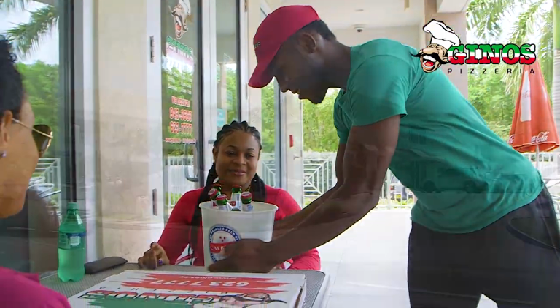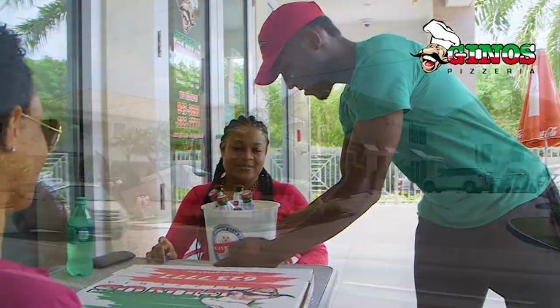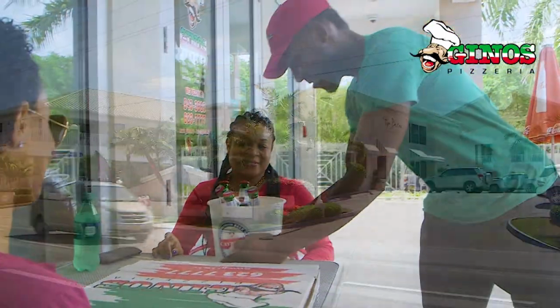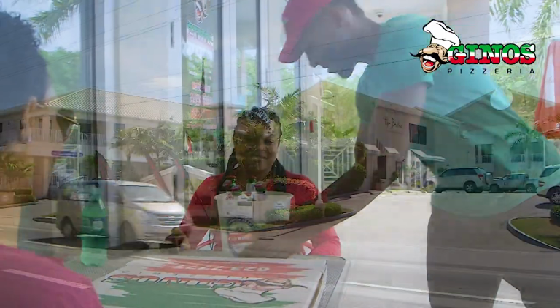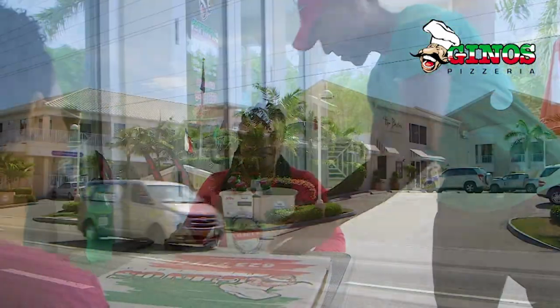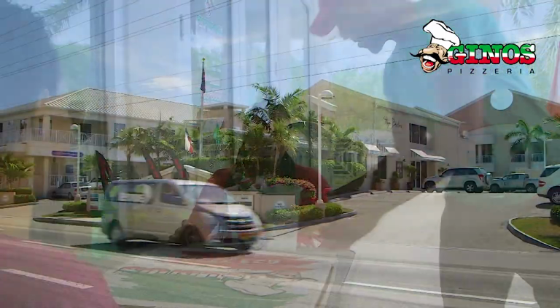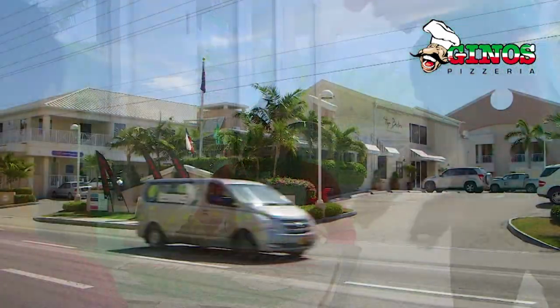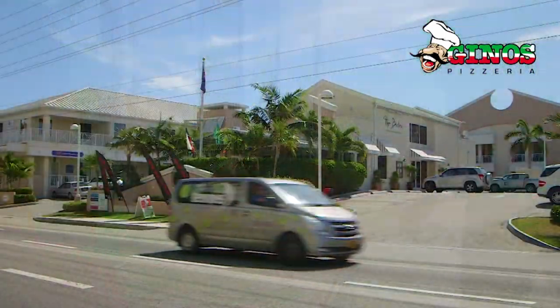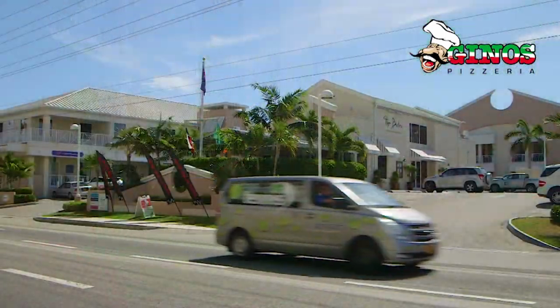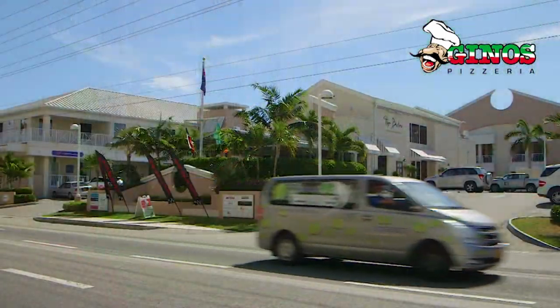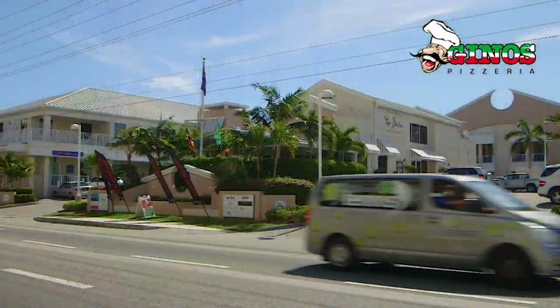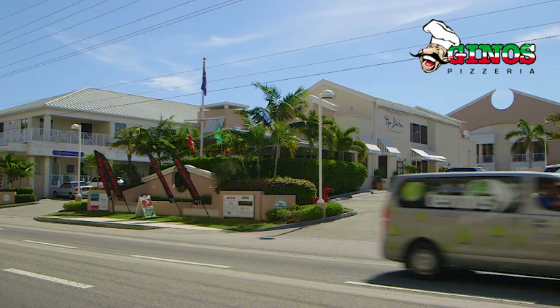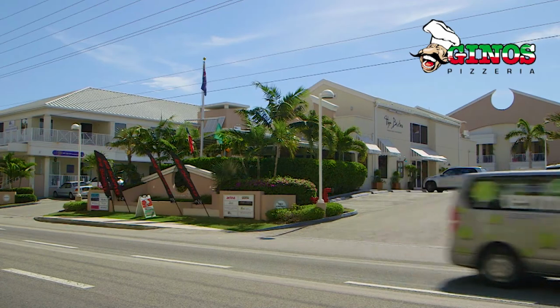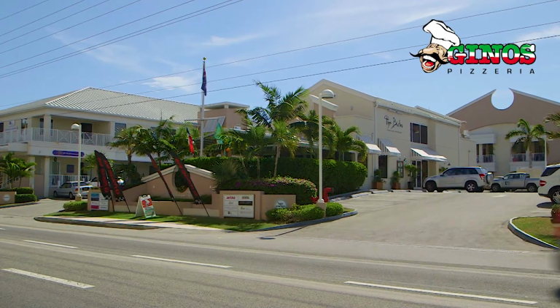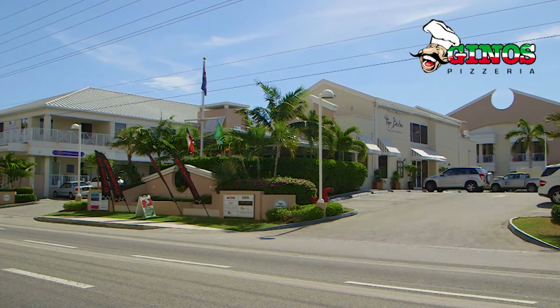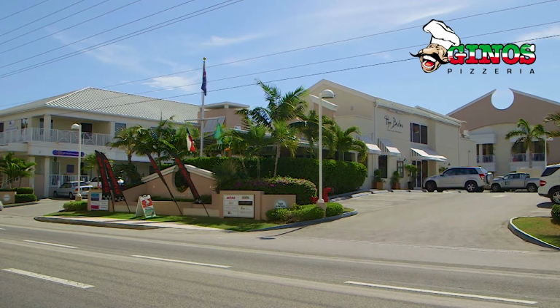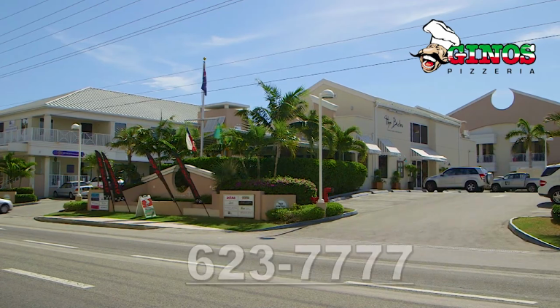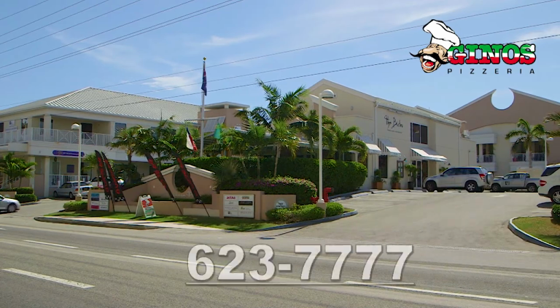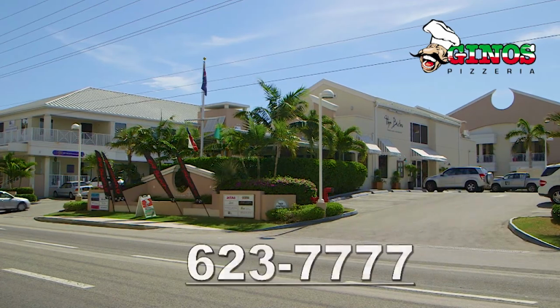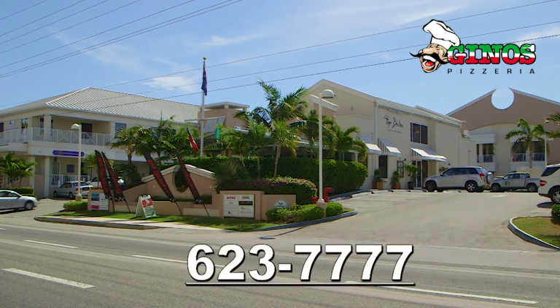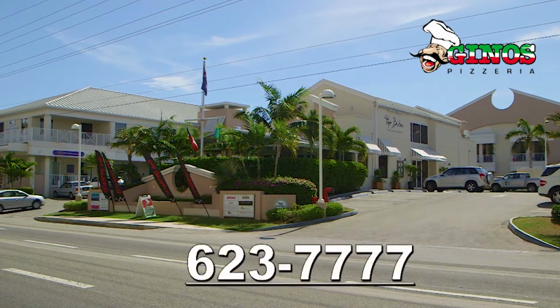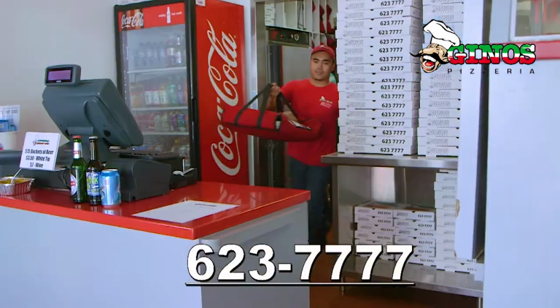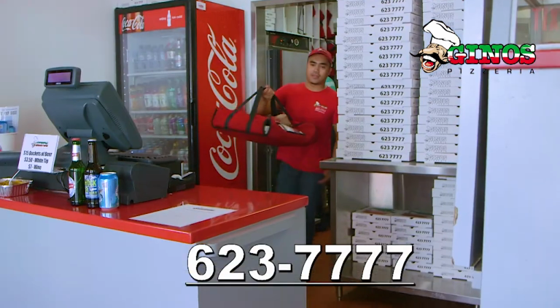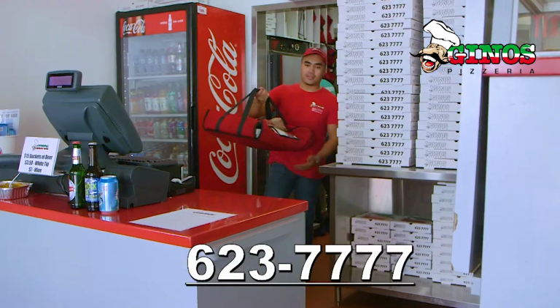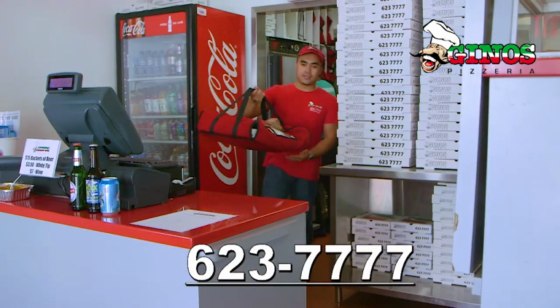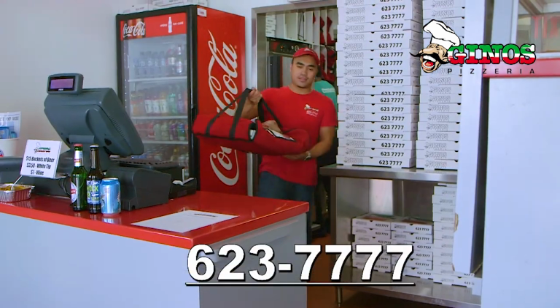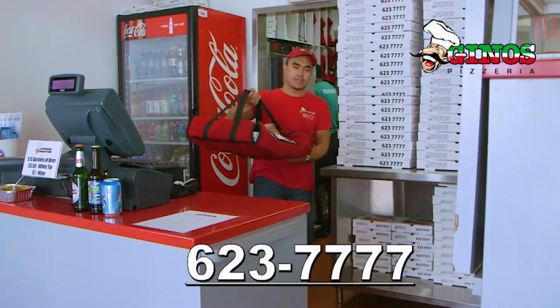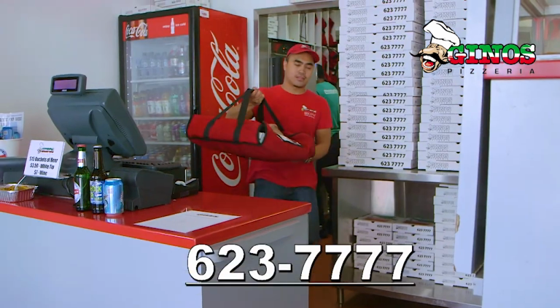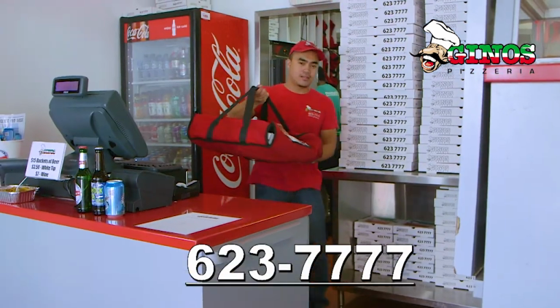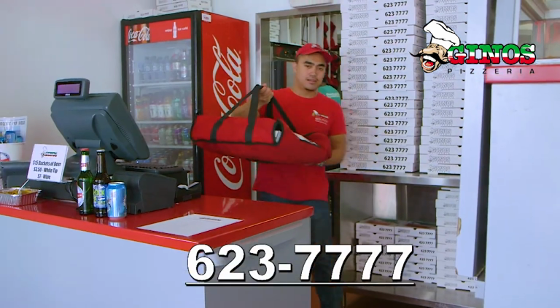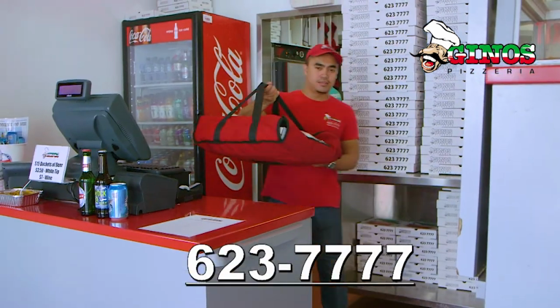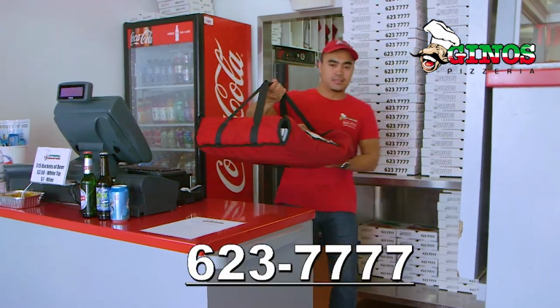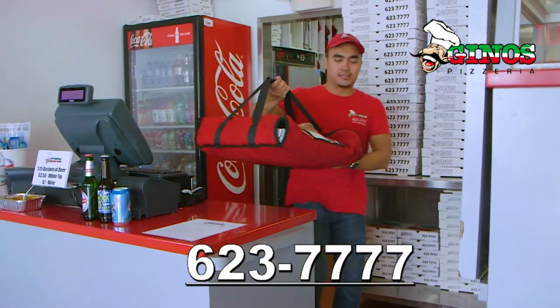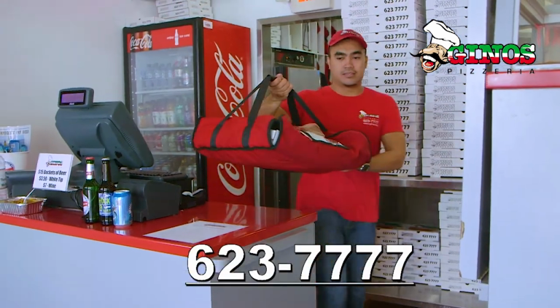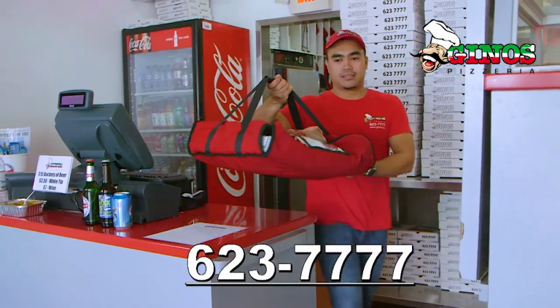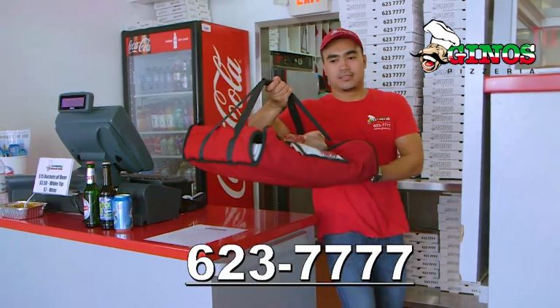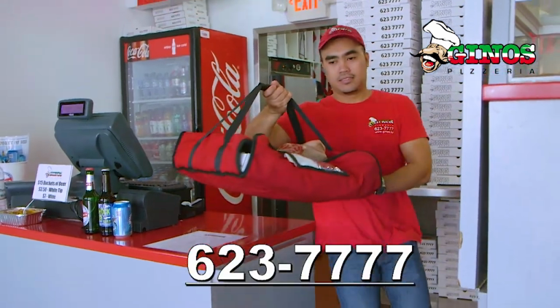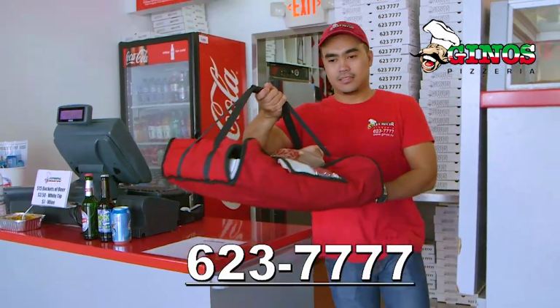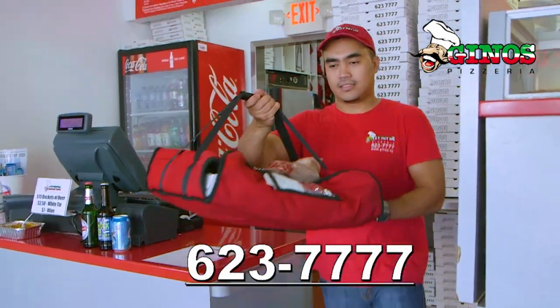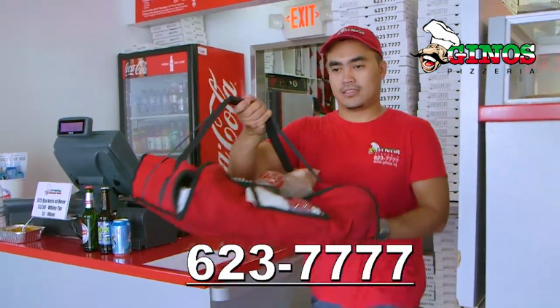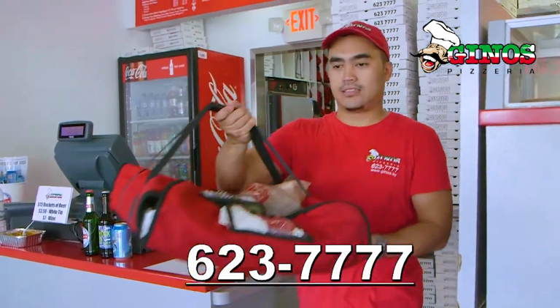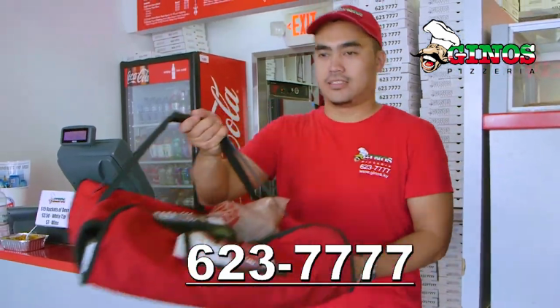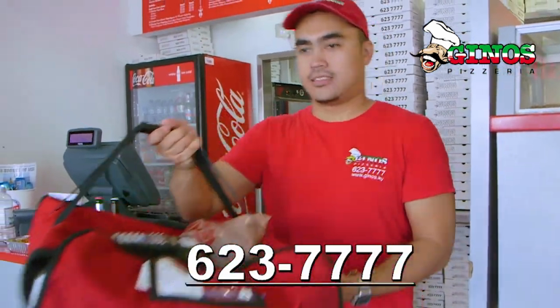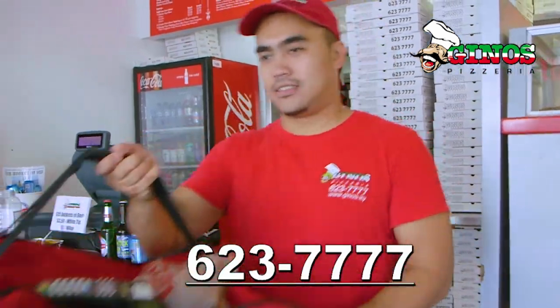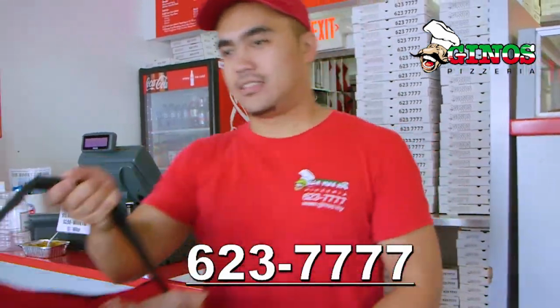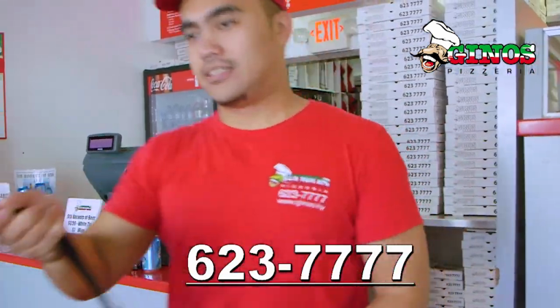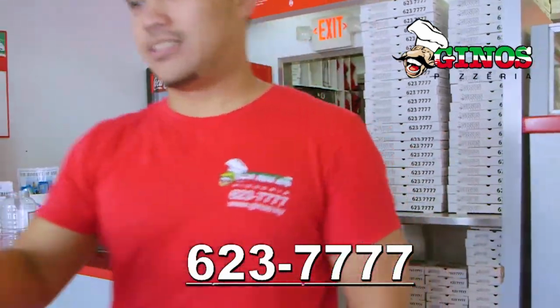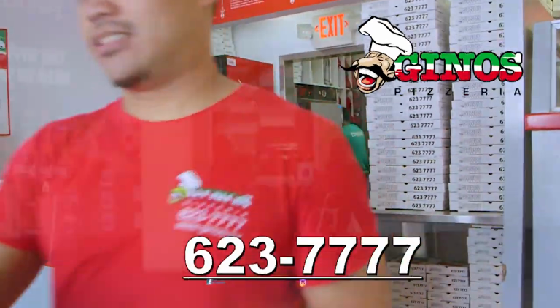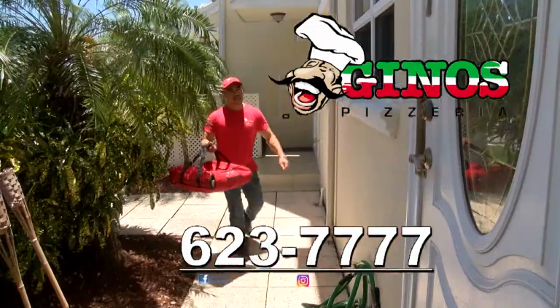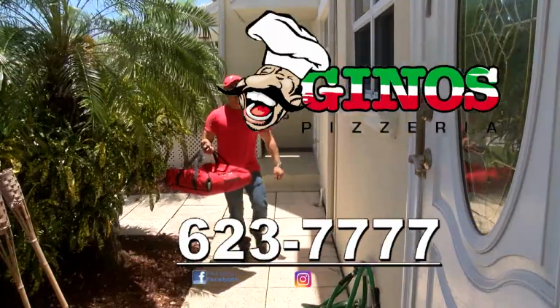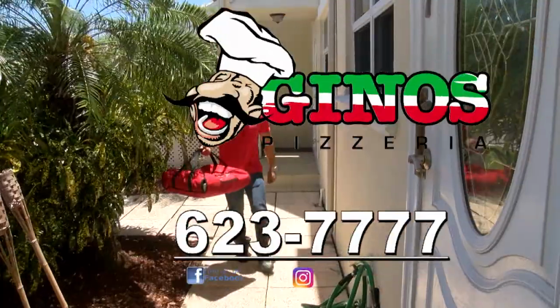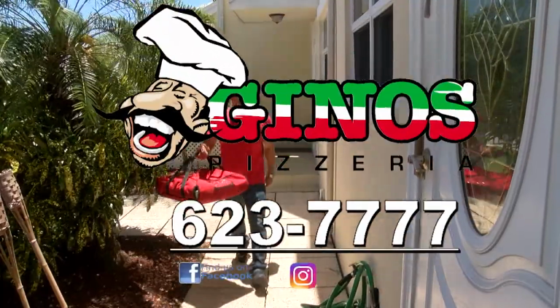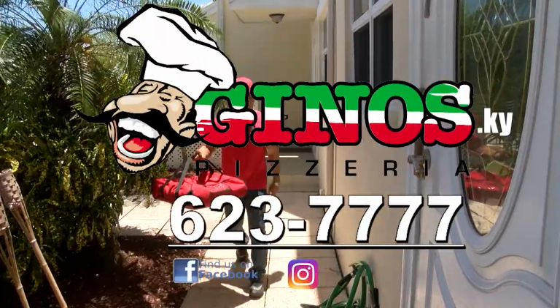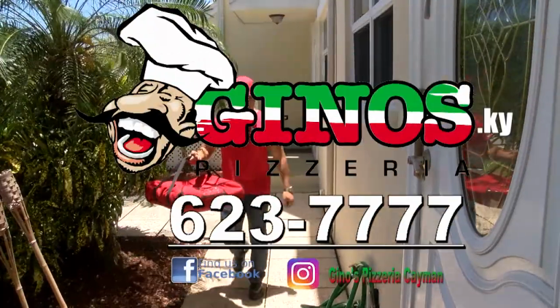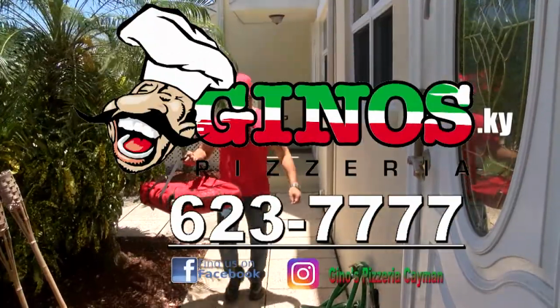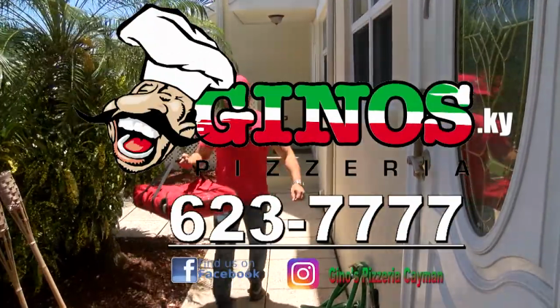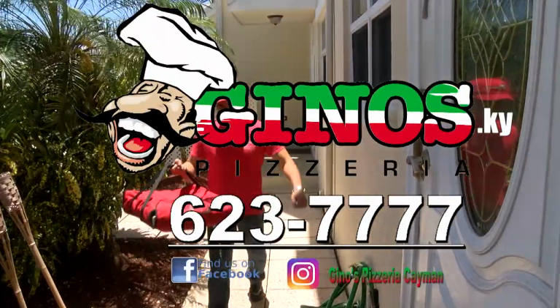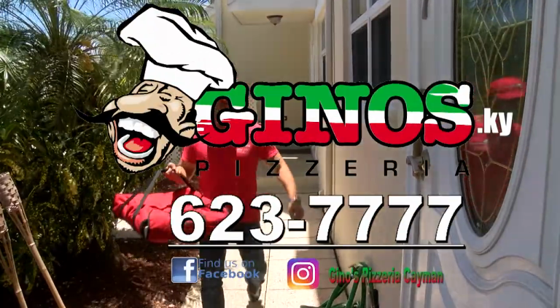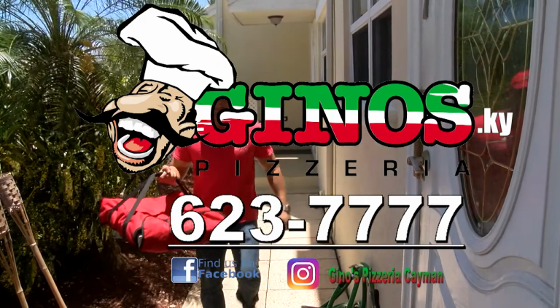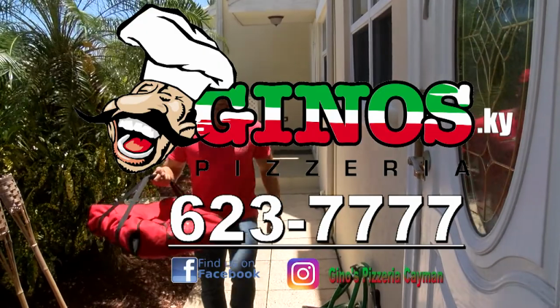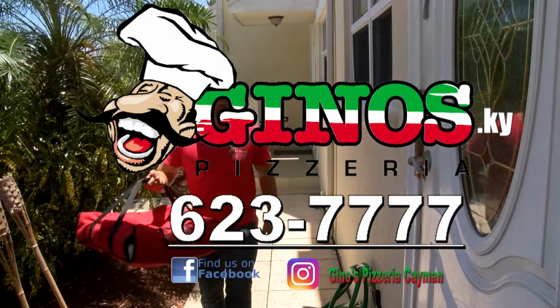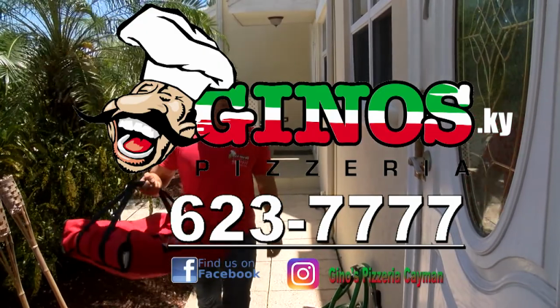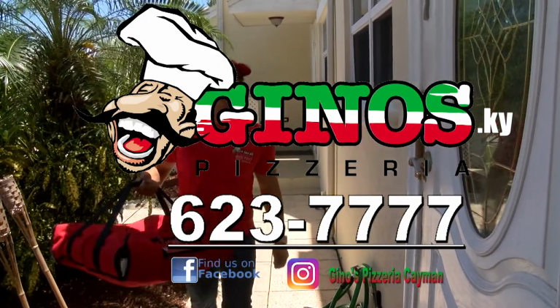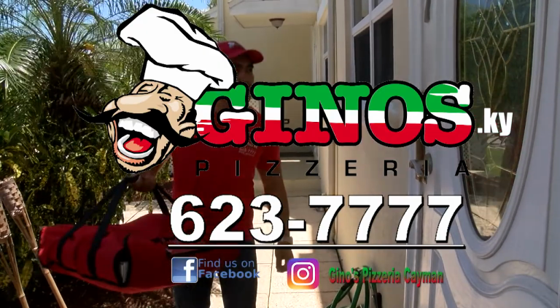Visit Geno's in Caribbean Plaza or call 623-7777 for delivery island-wide. Visit Geno's.ky for more information.